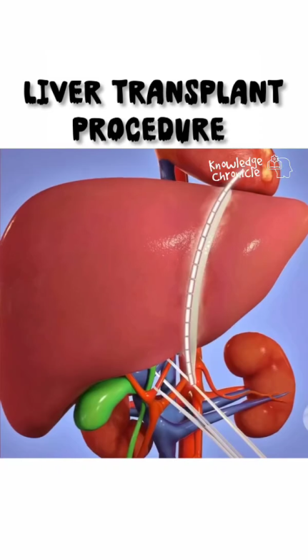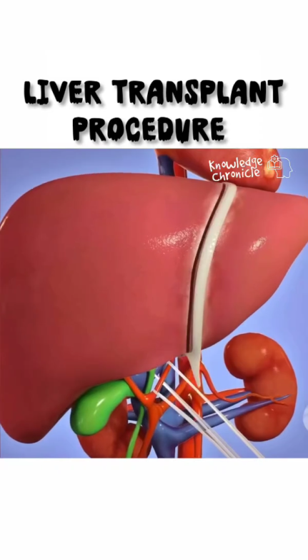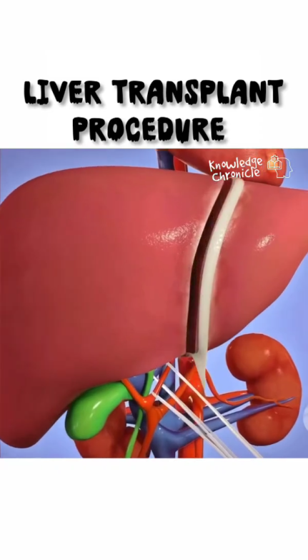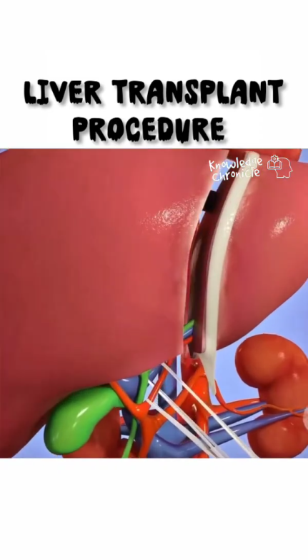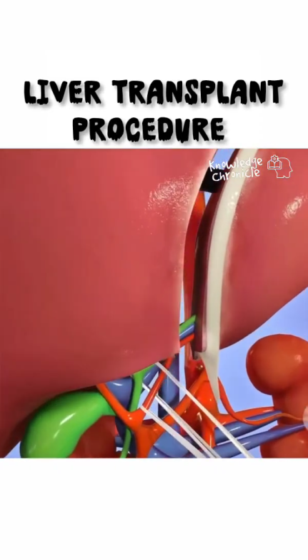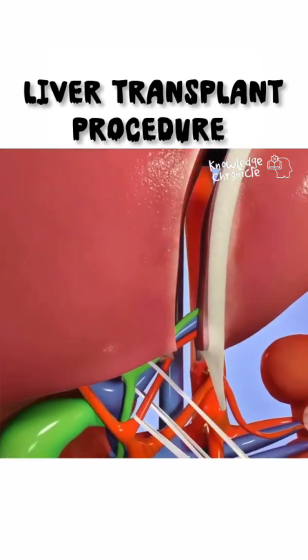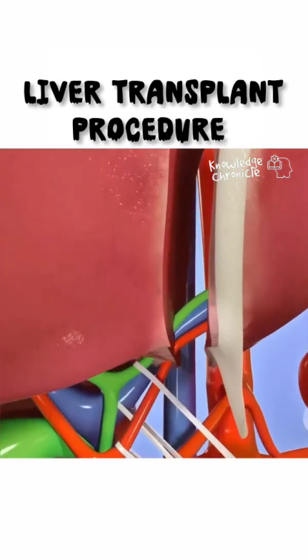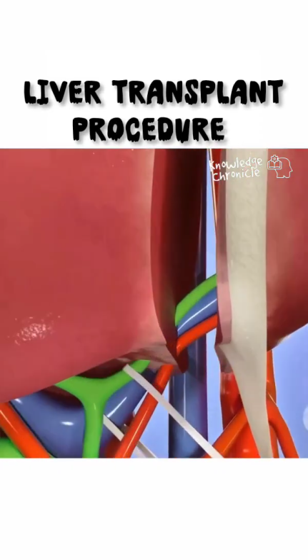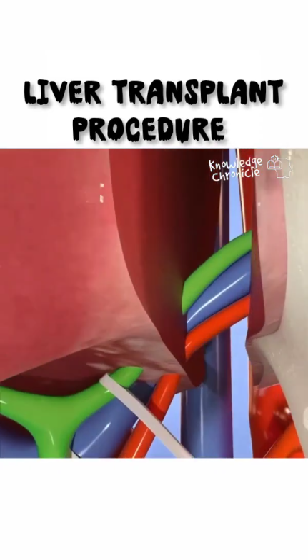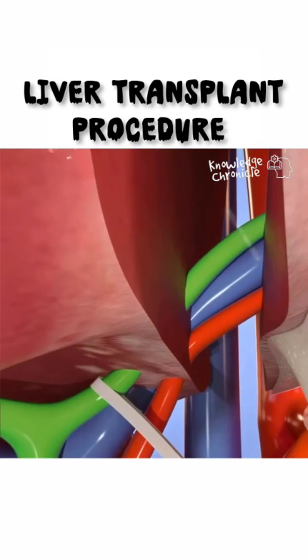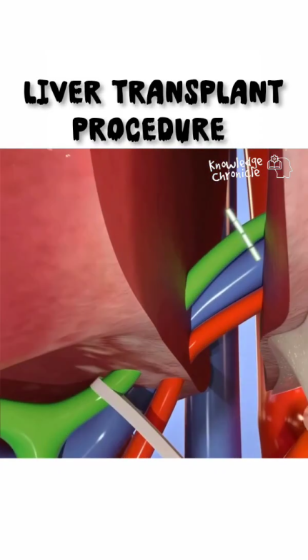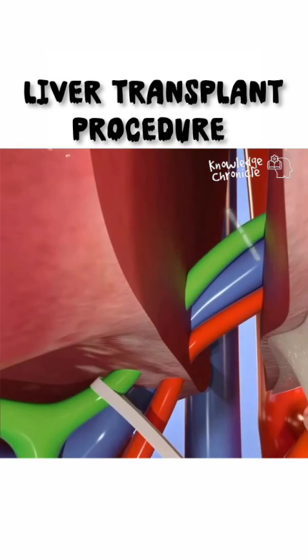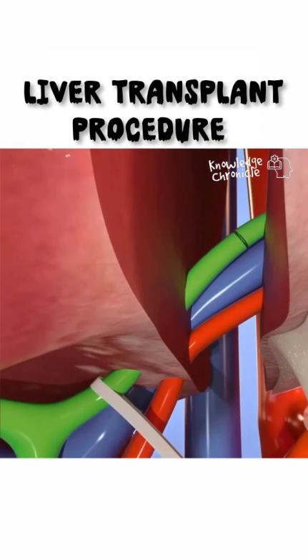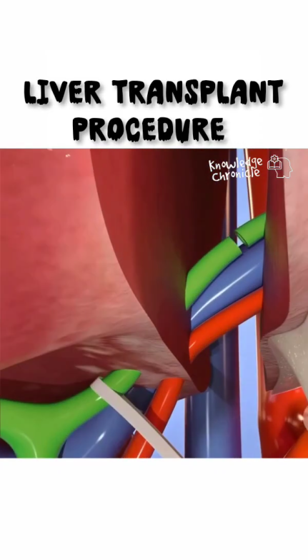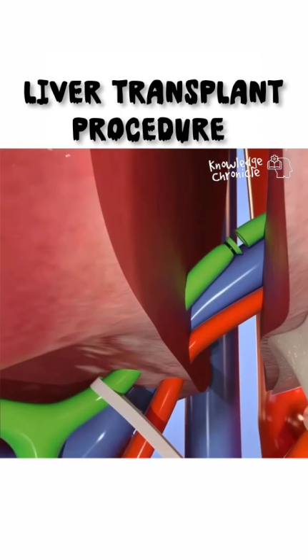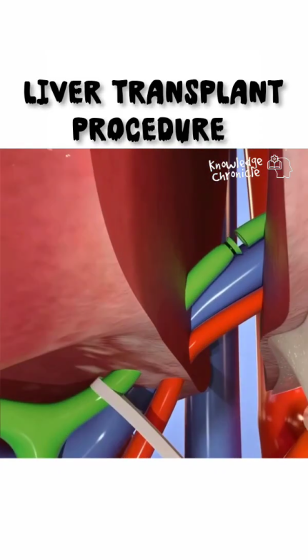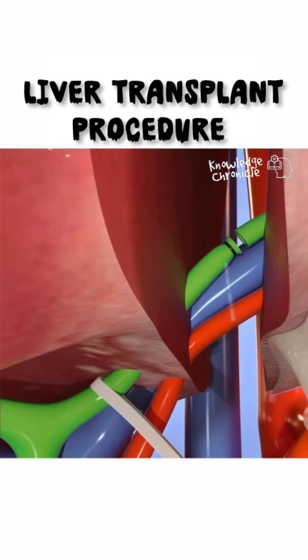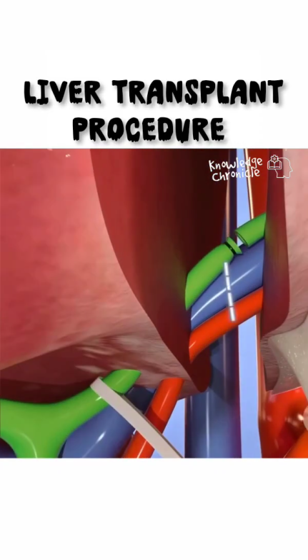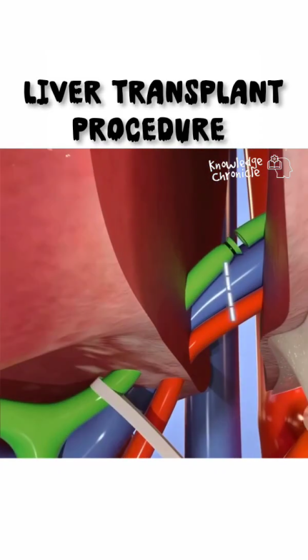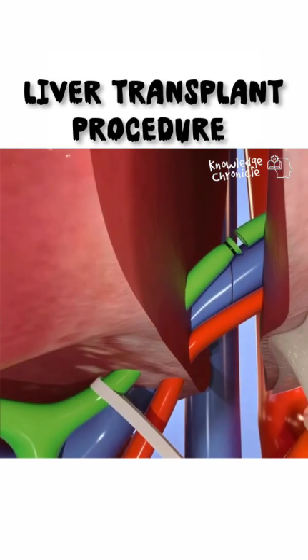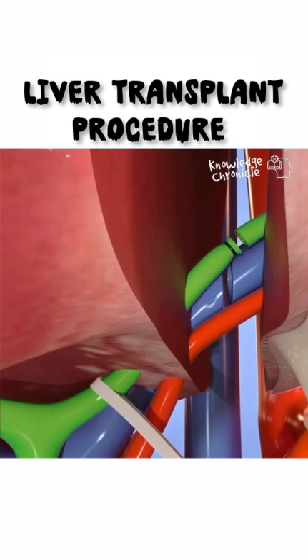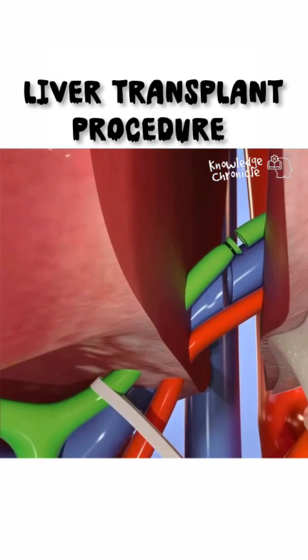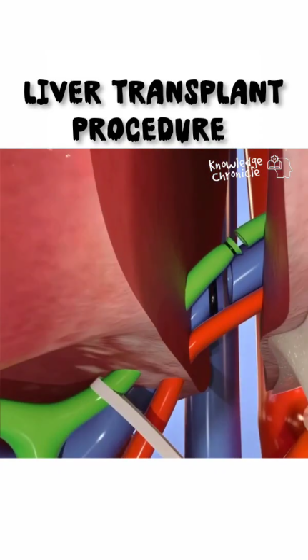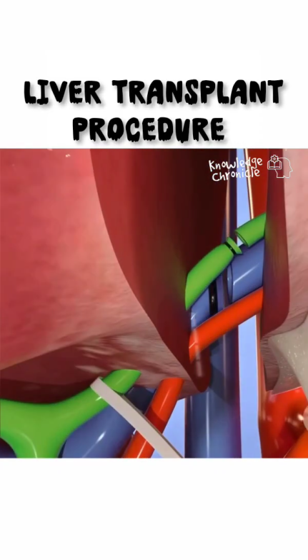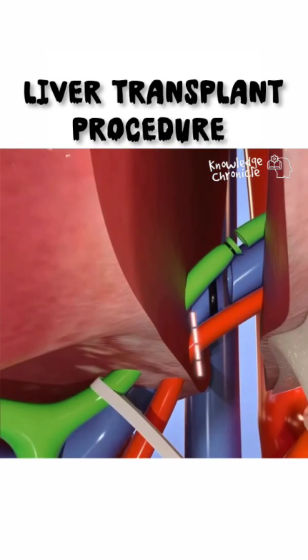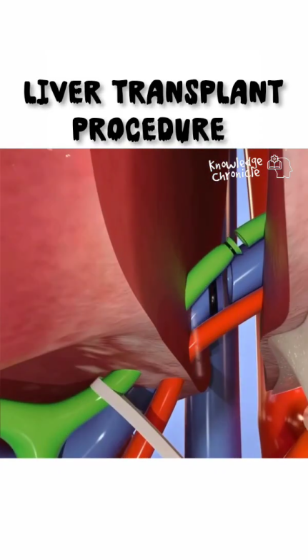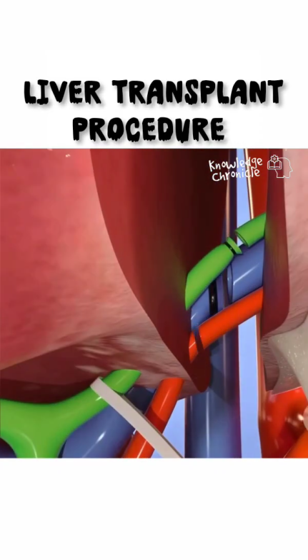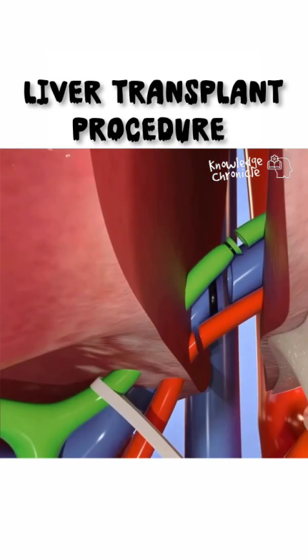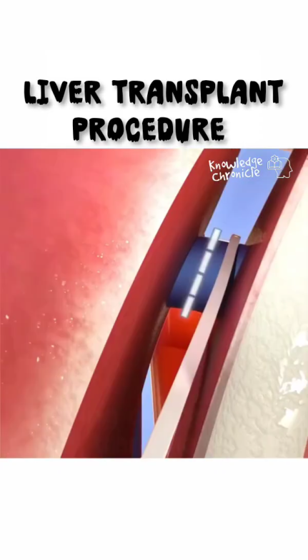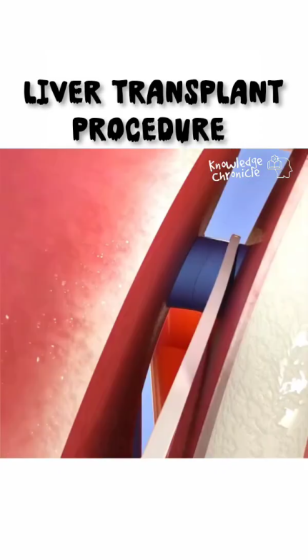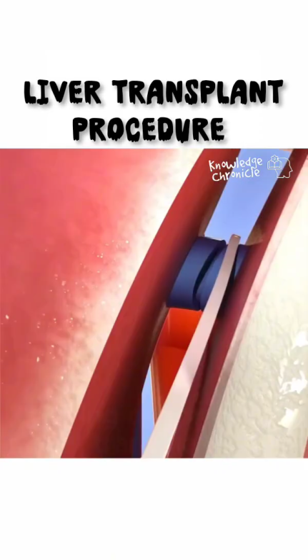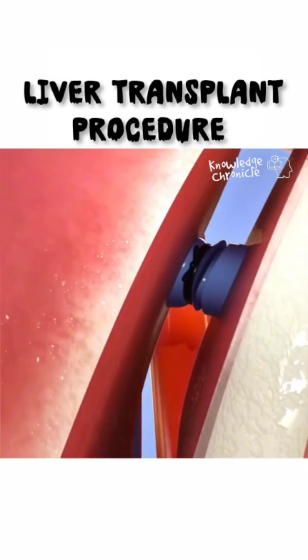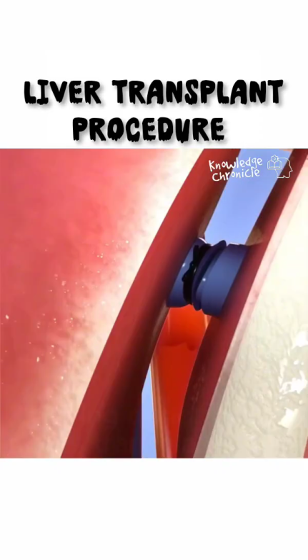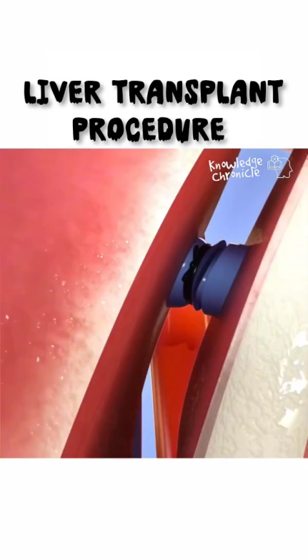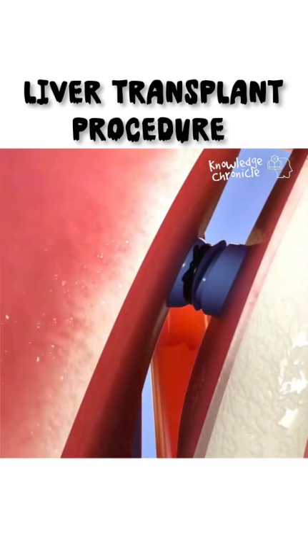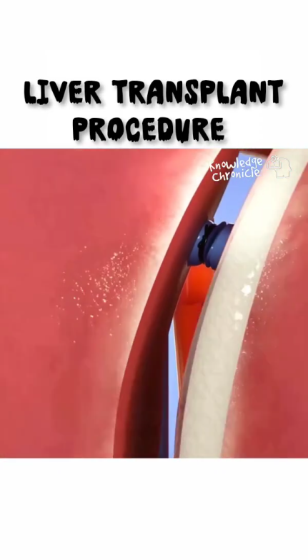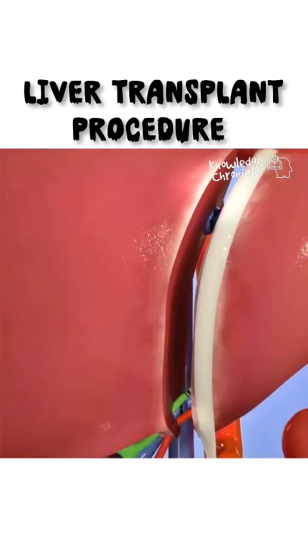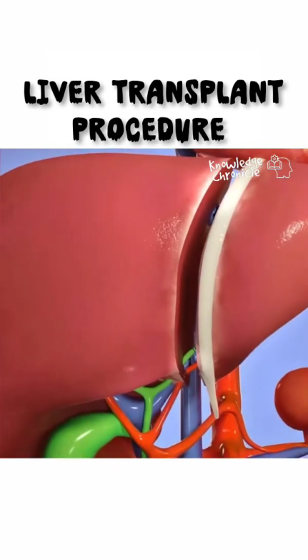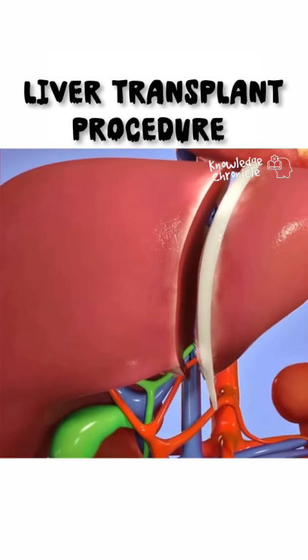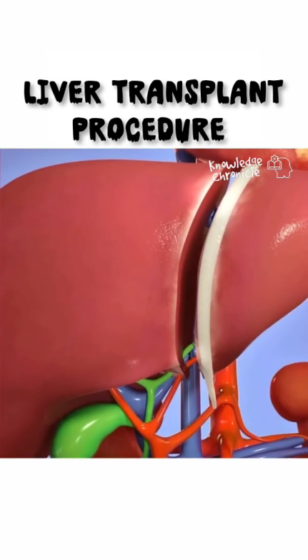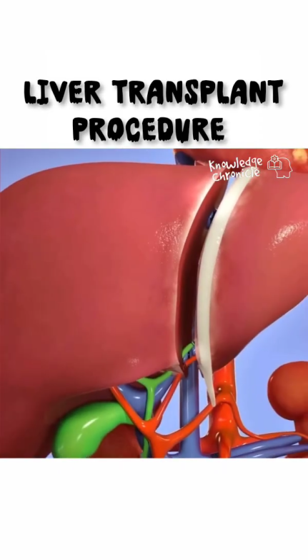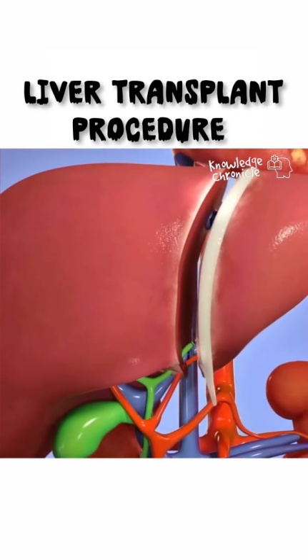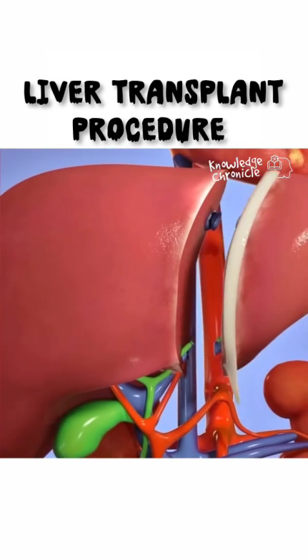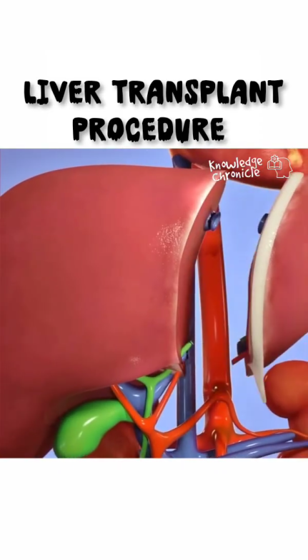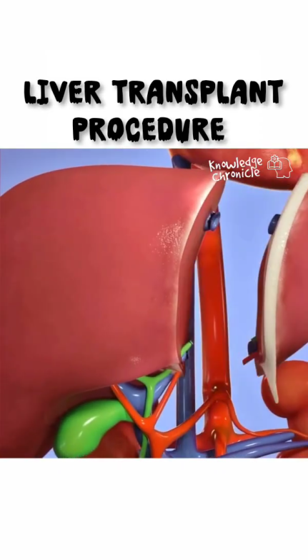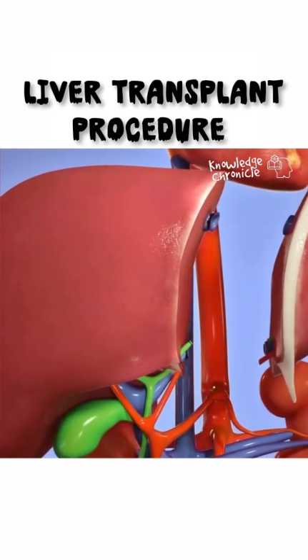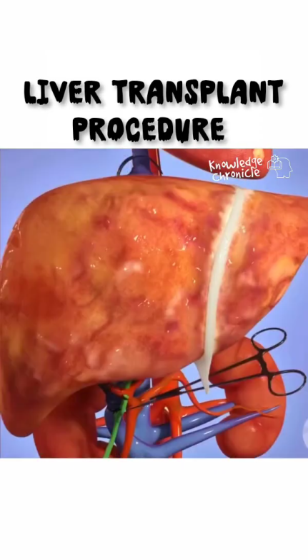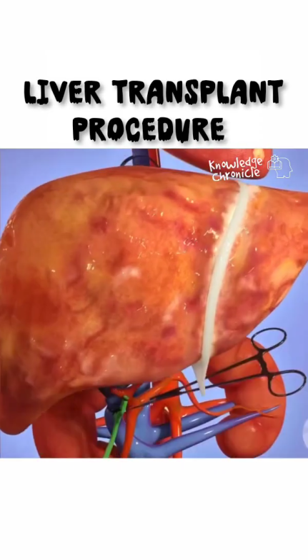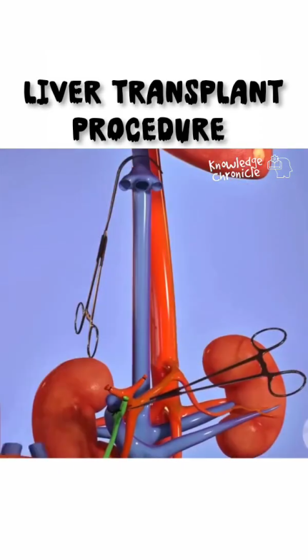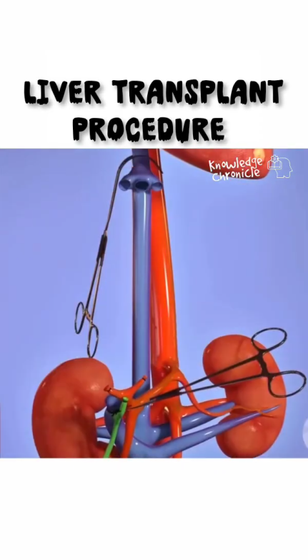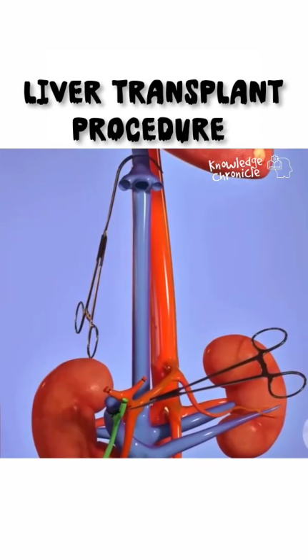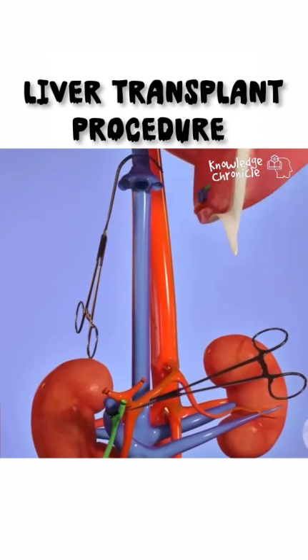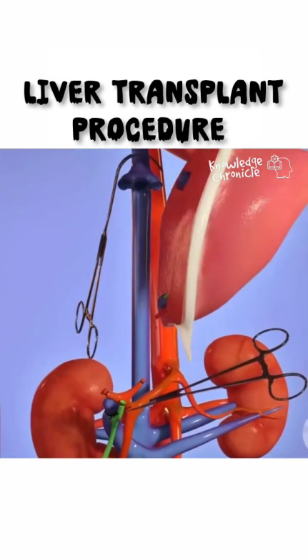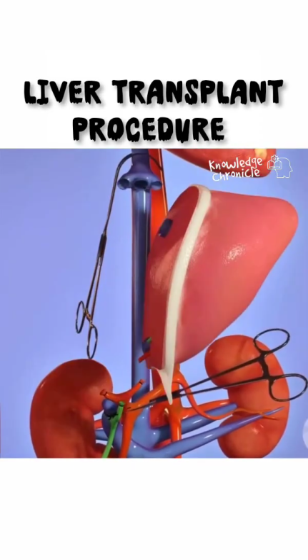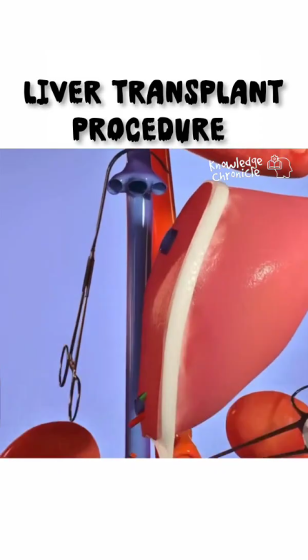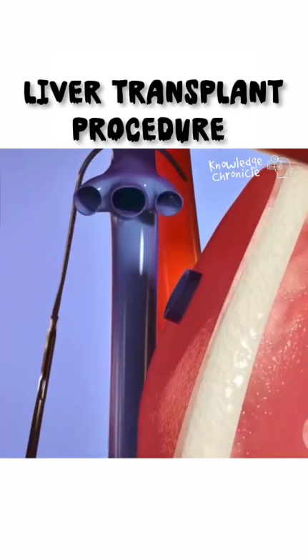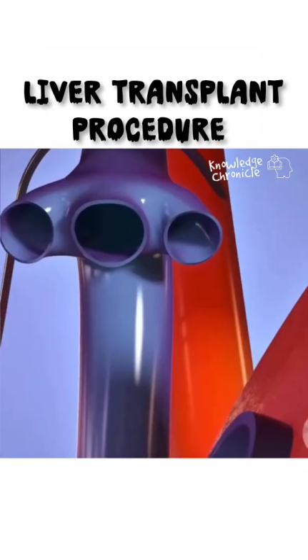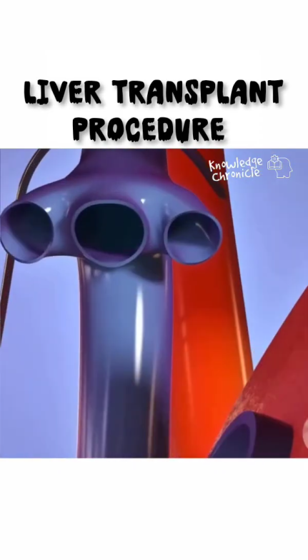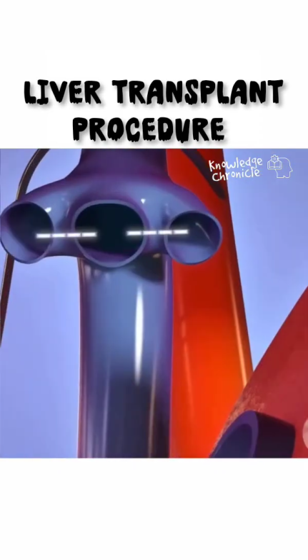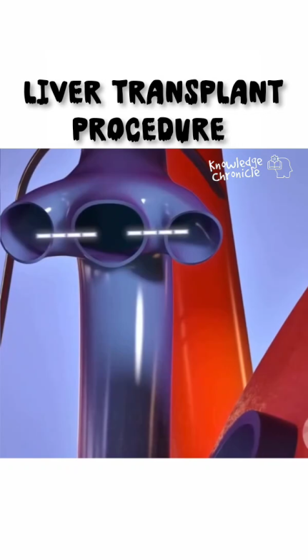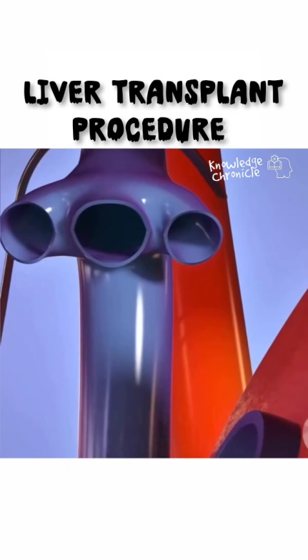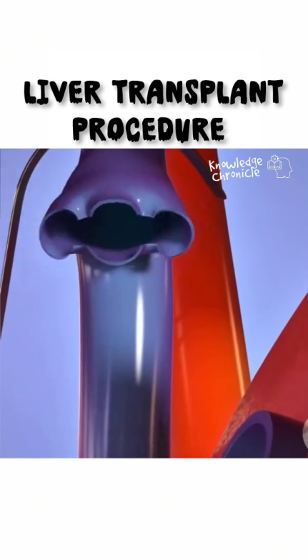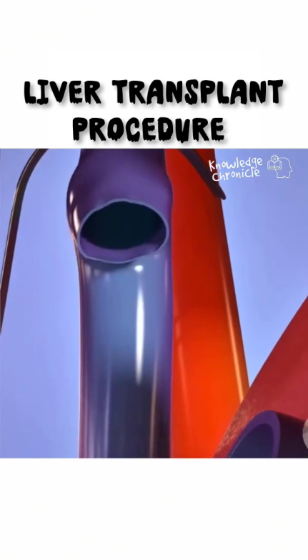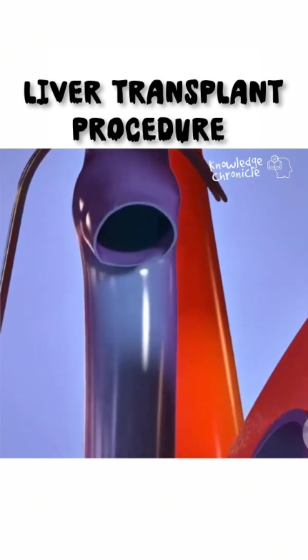Ever wondered how doctors can transplant part of one person's liver into another? Let me walk you through how a living donor liver transplant works.